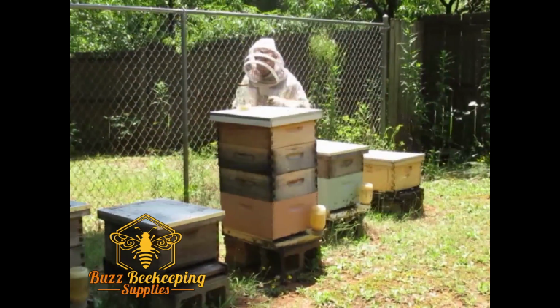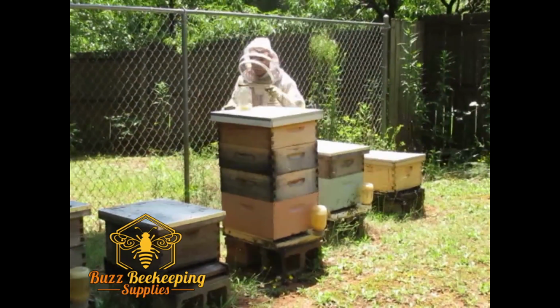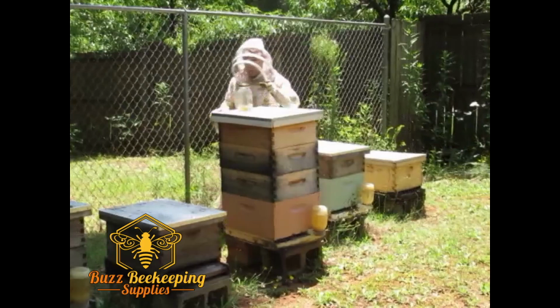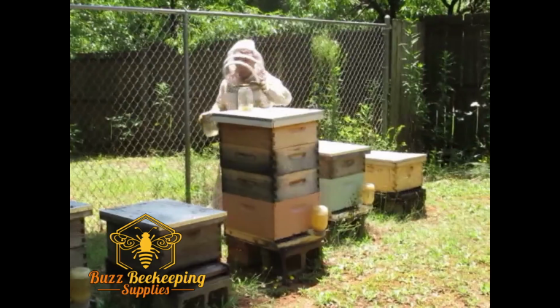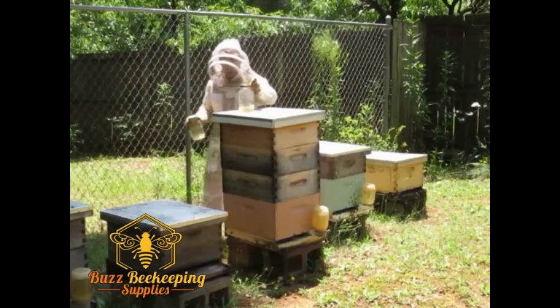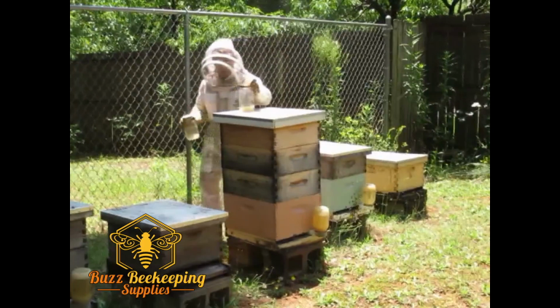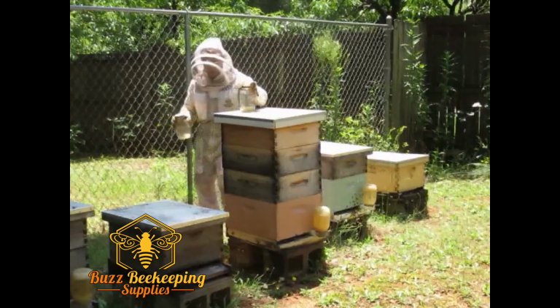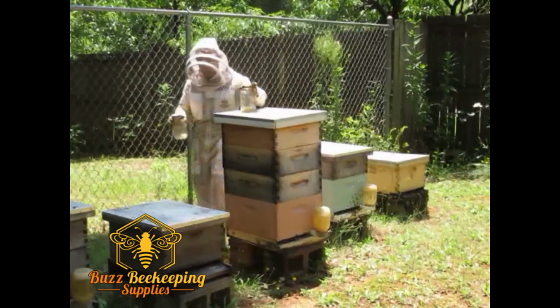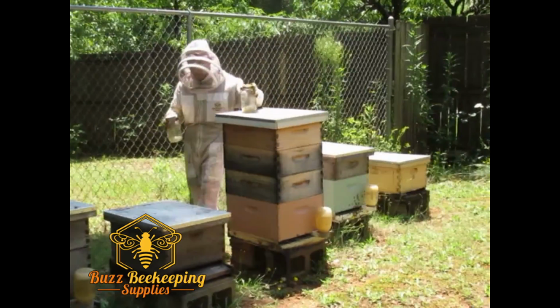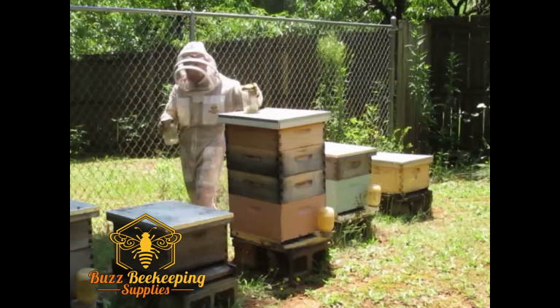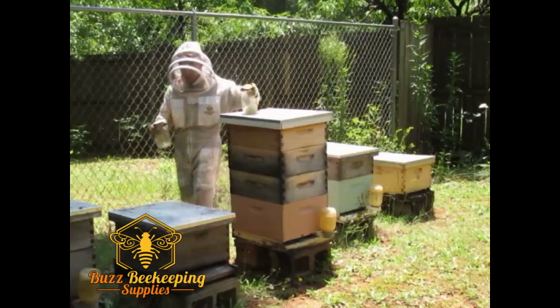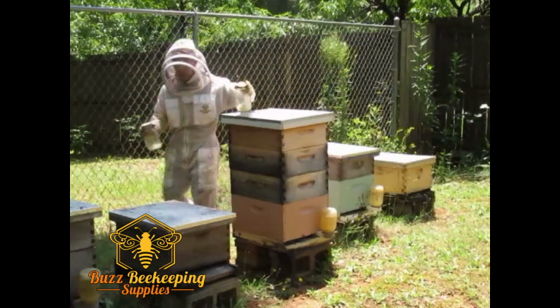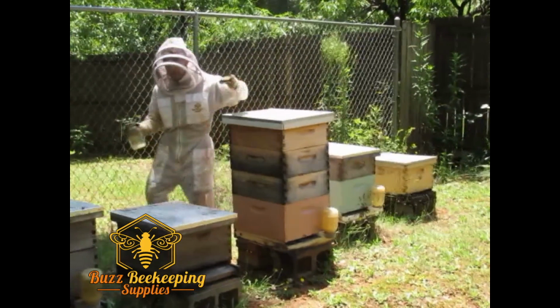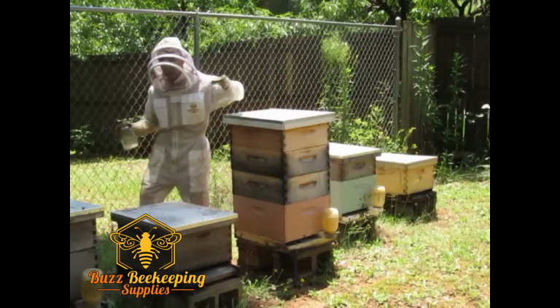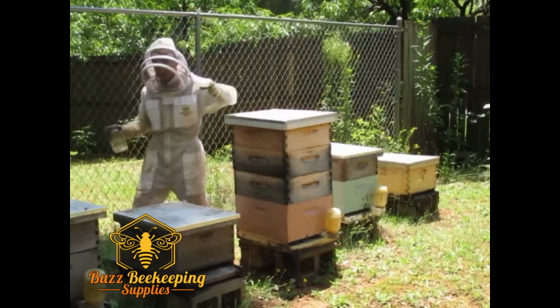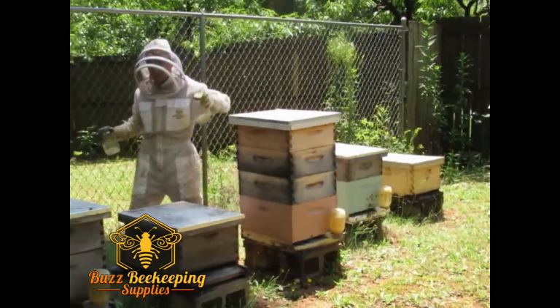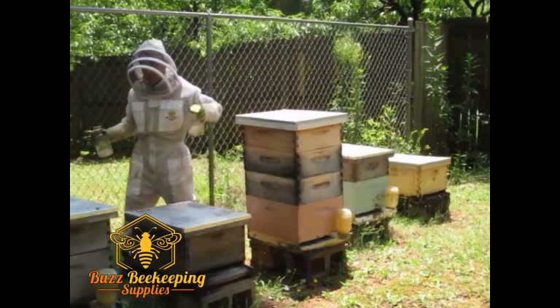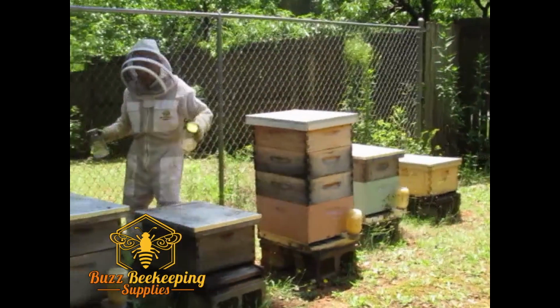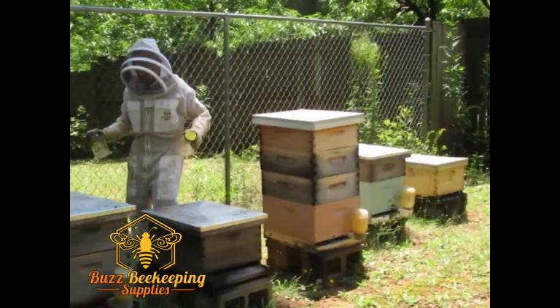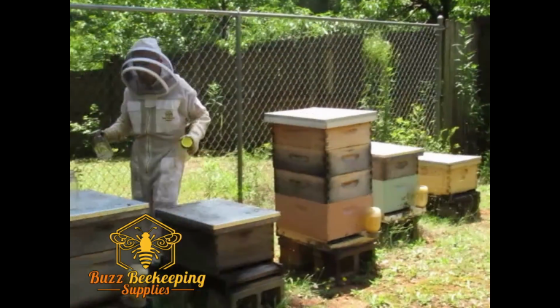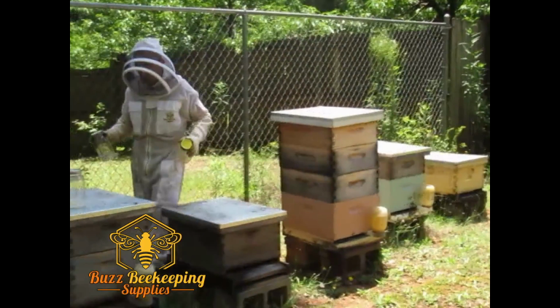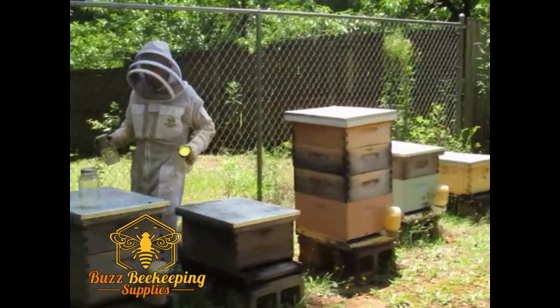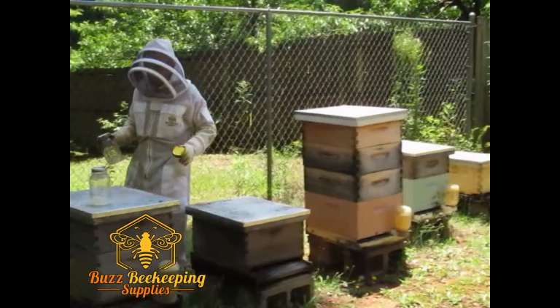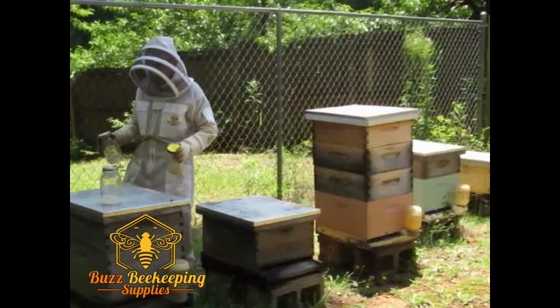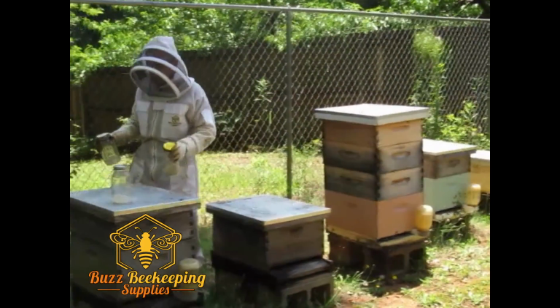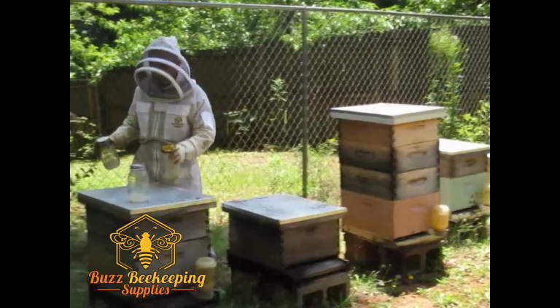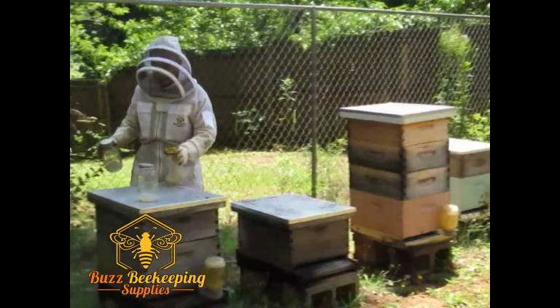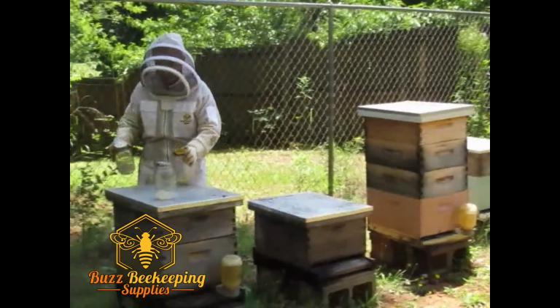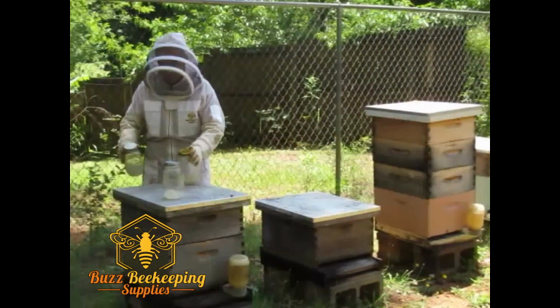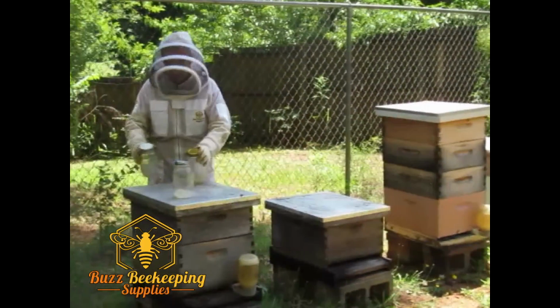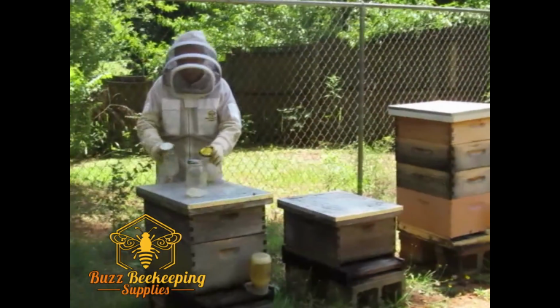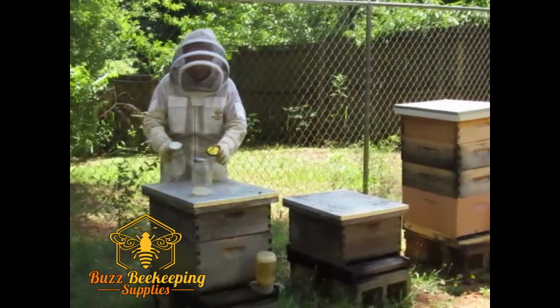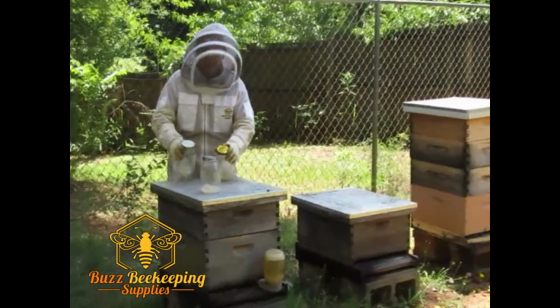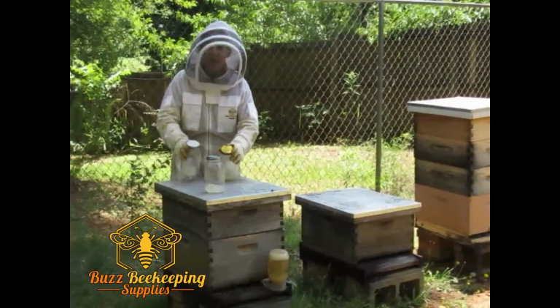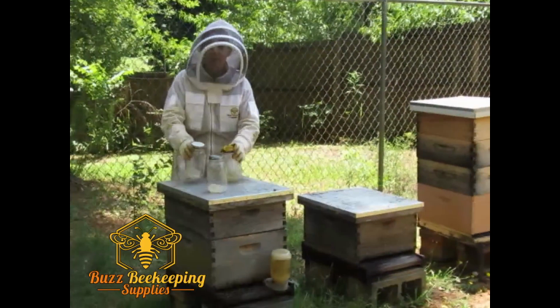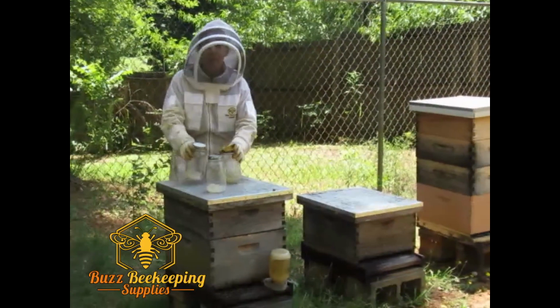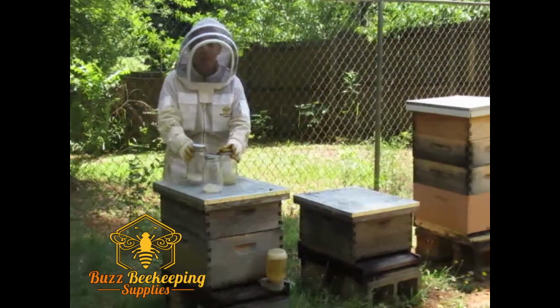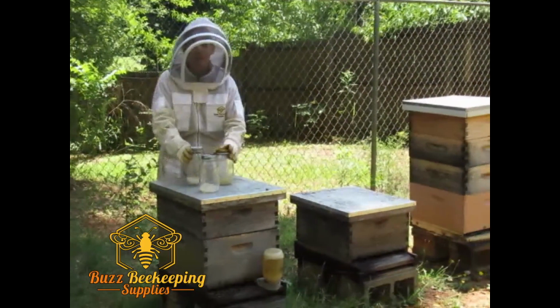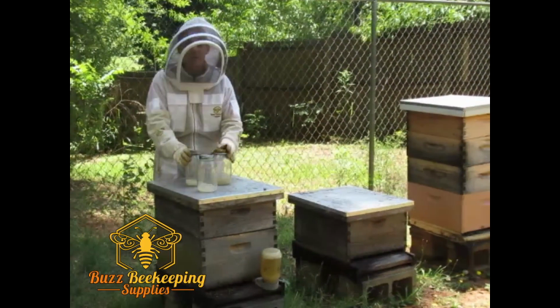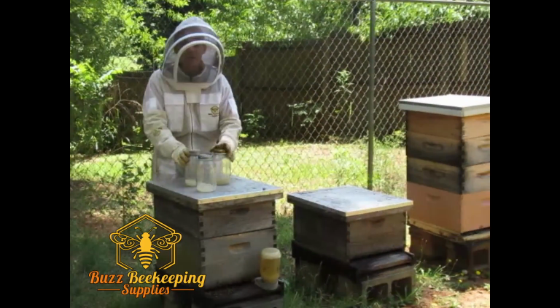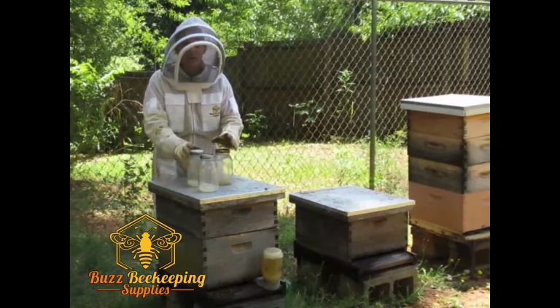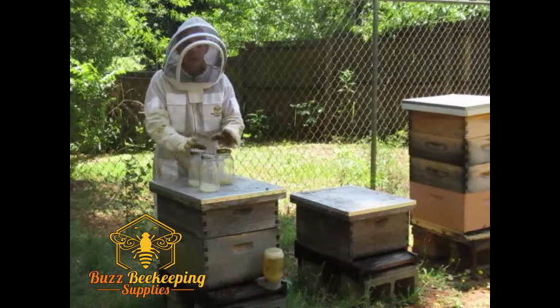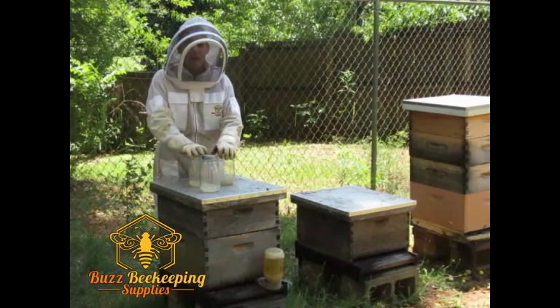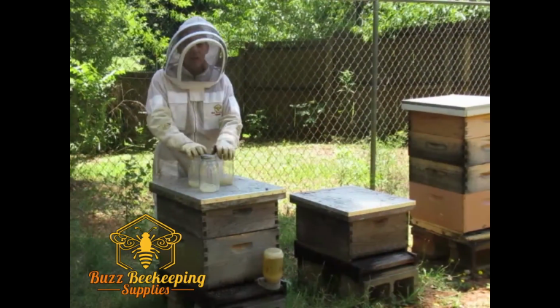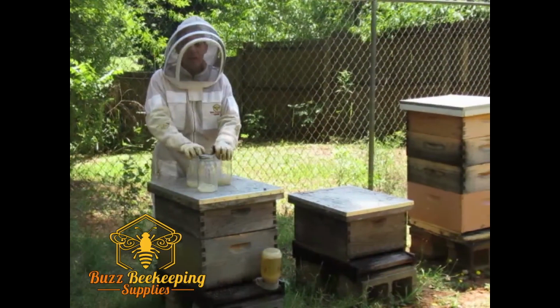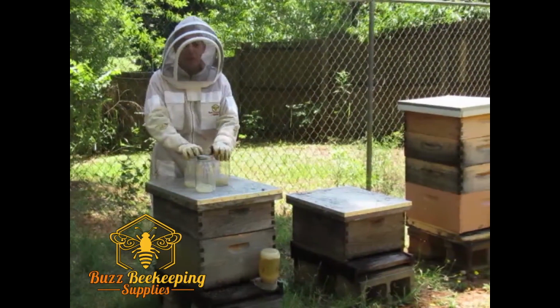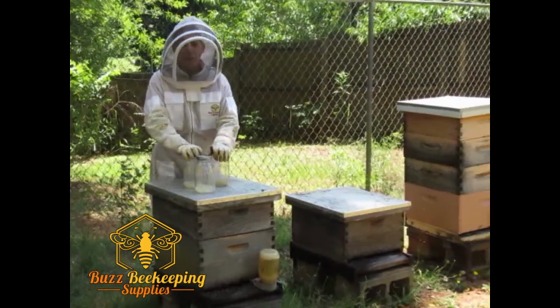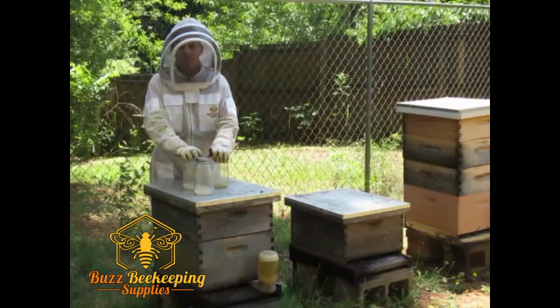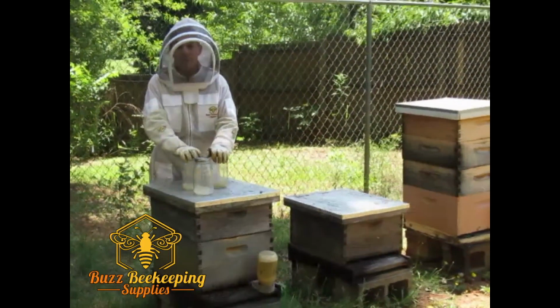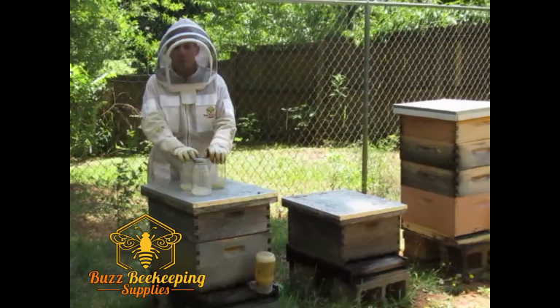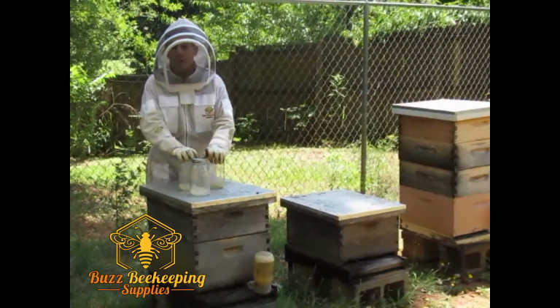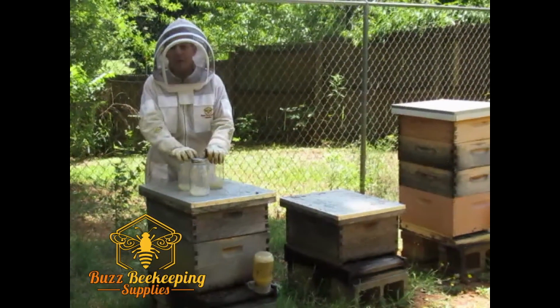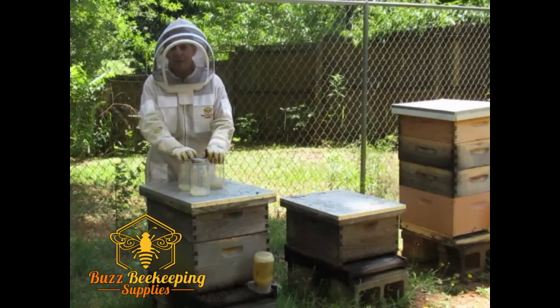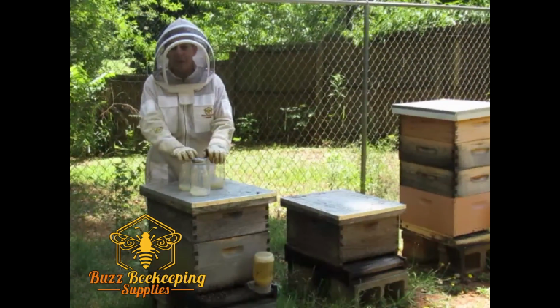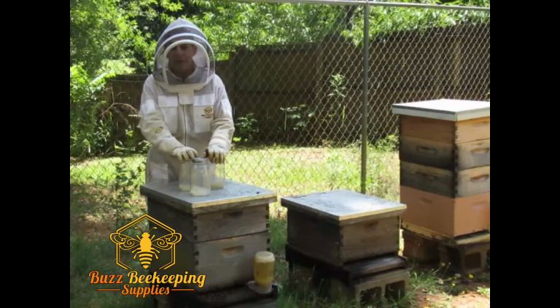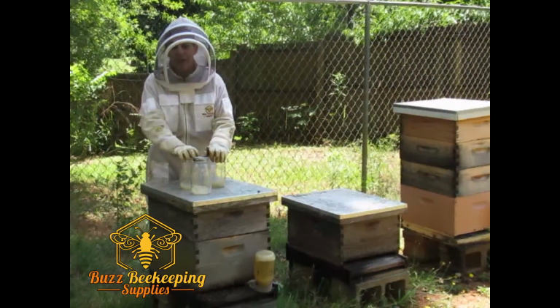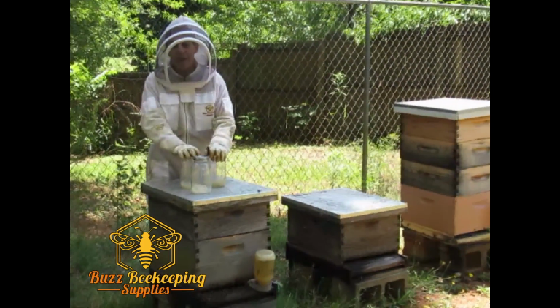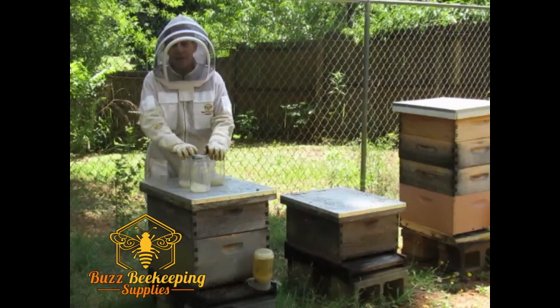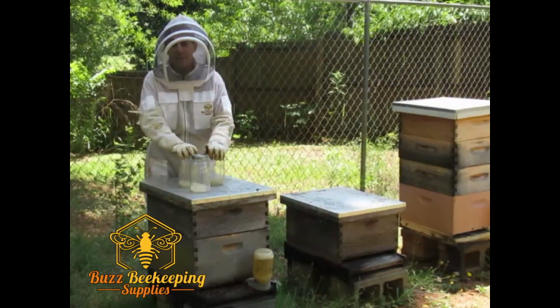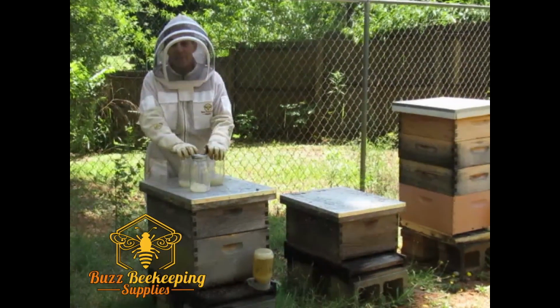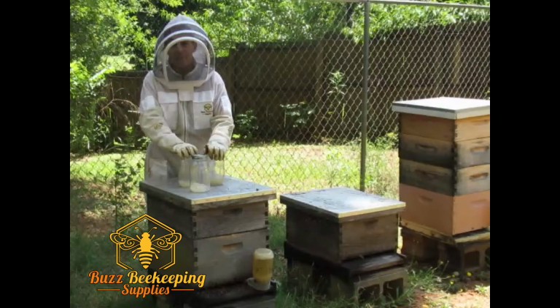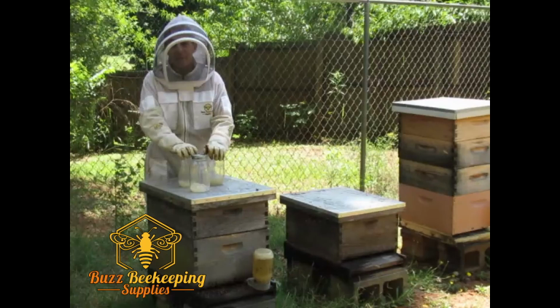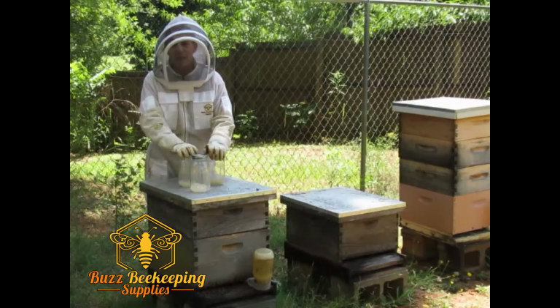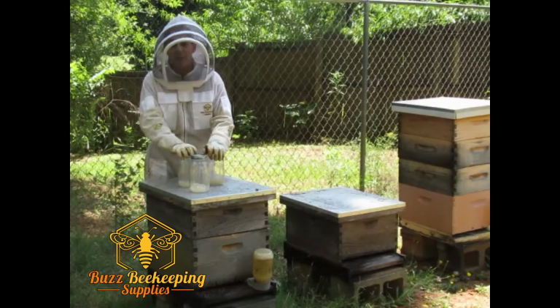So that's it for today. All we're doing is simply feeding the bees. You folks have a great day and happy beekeeping.